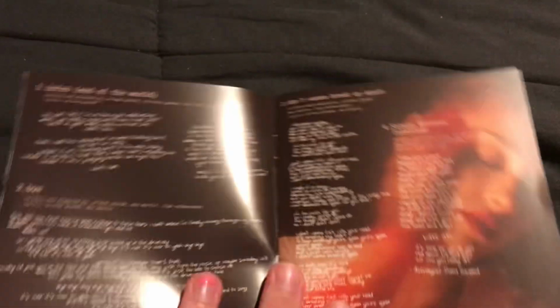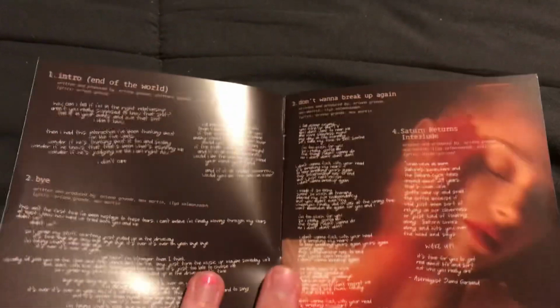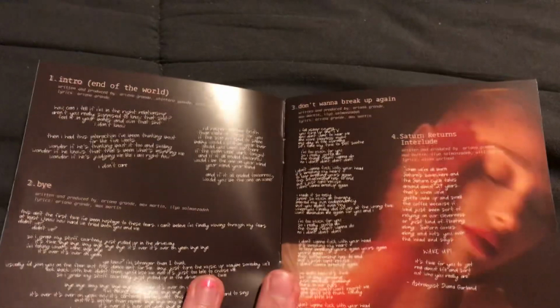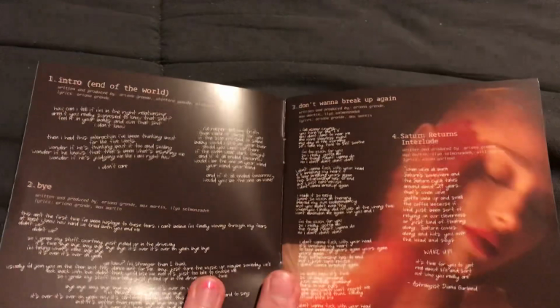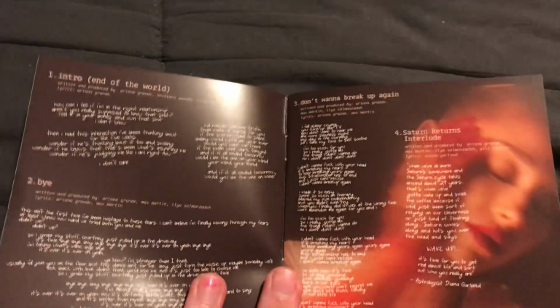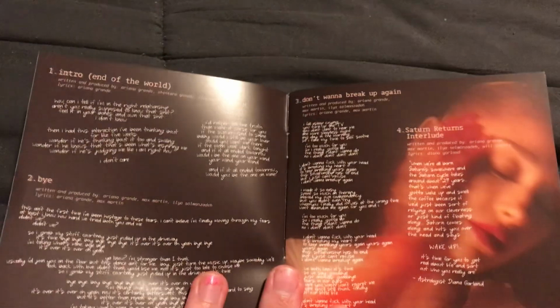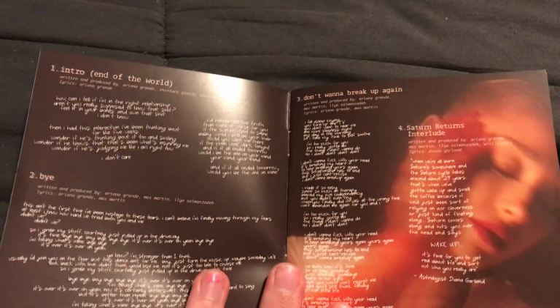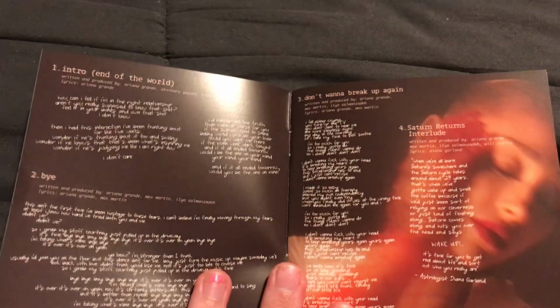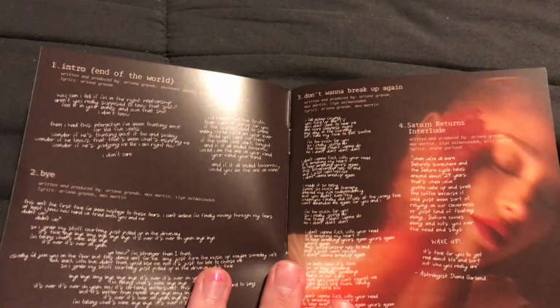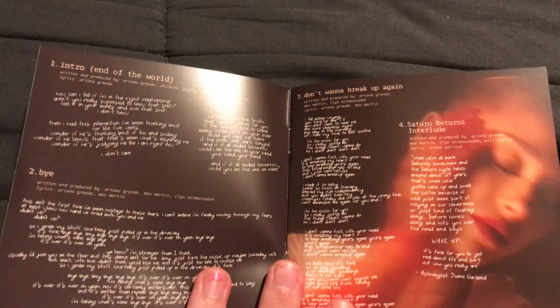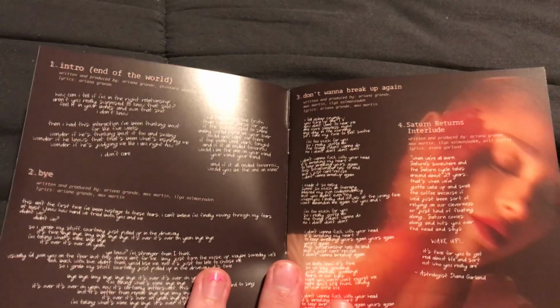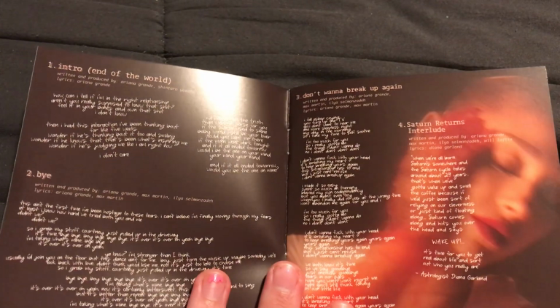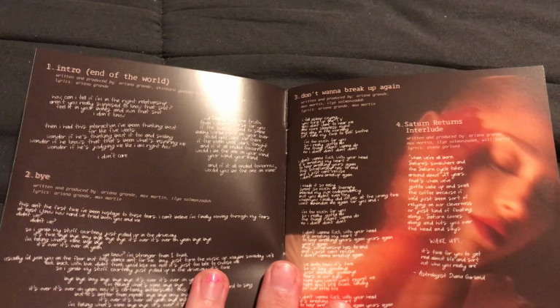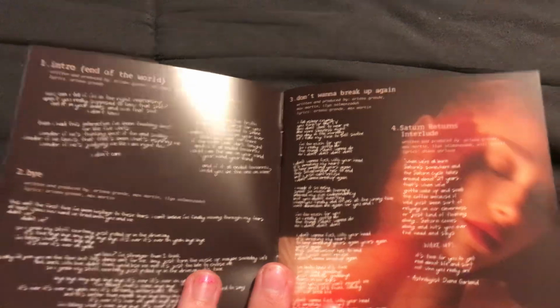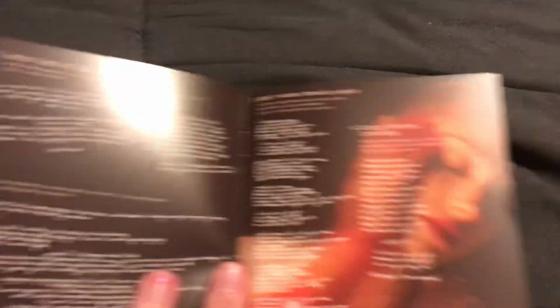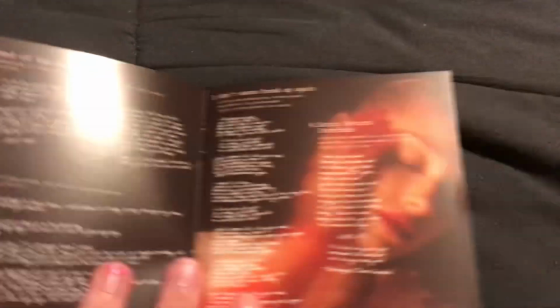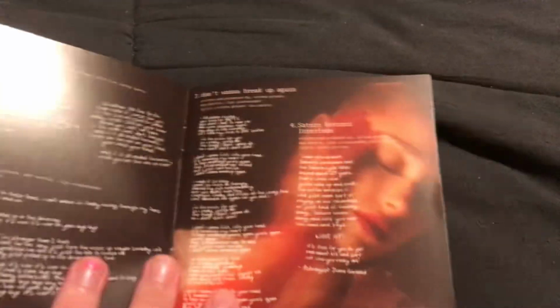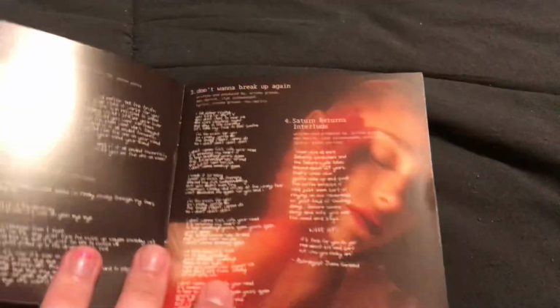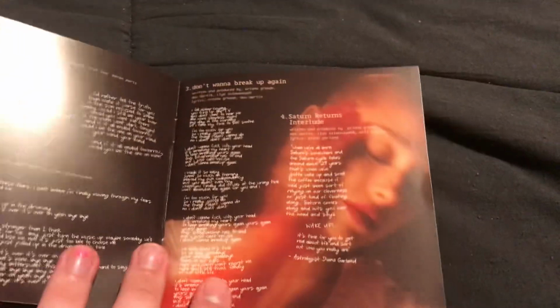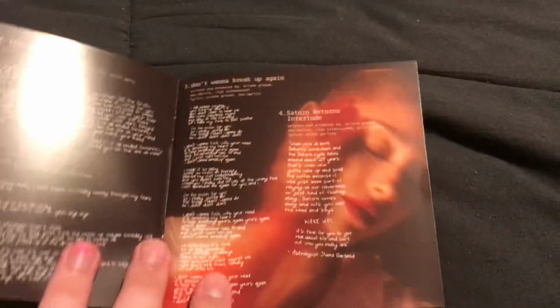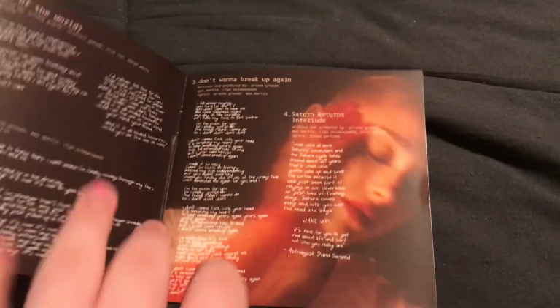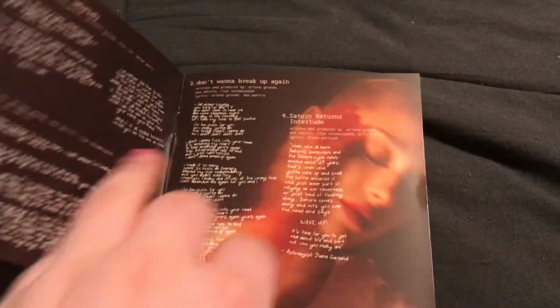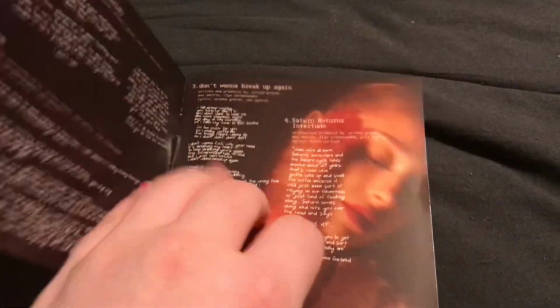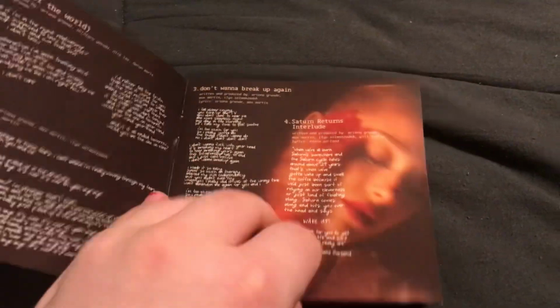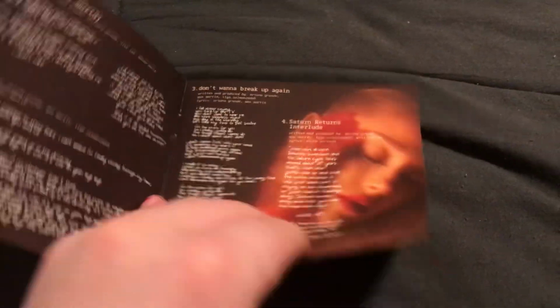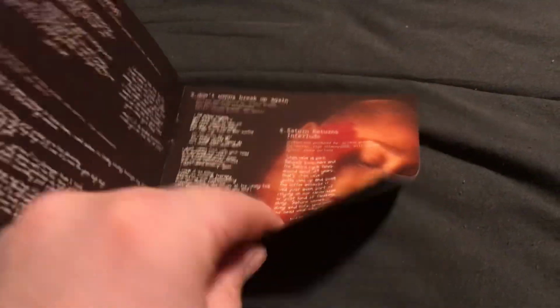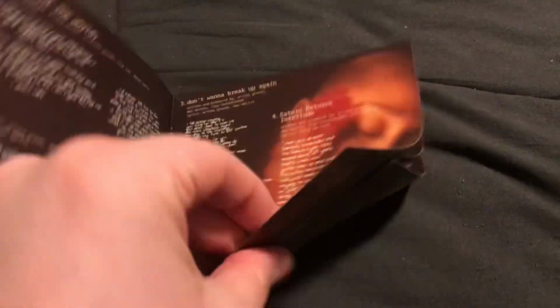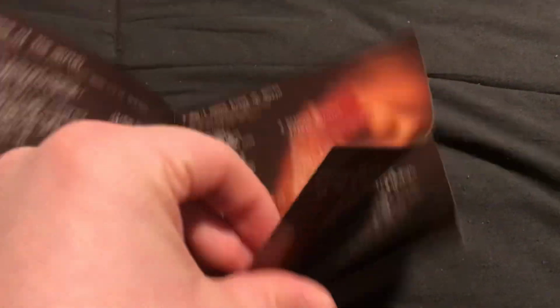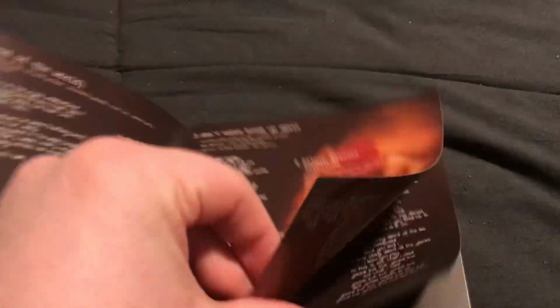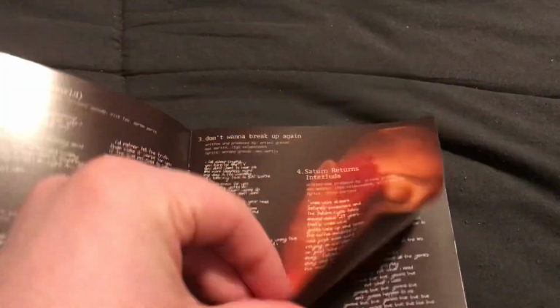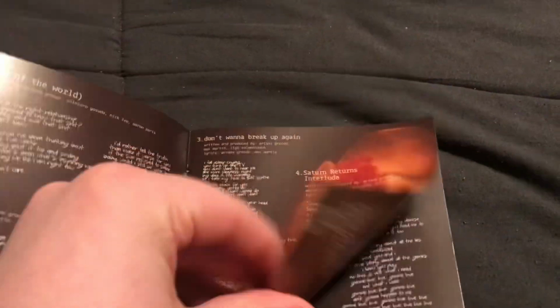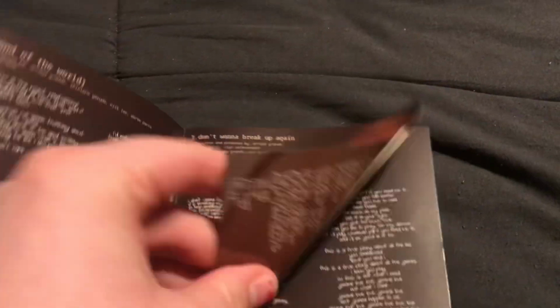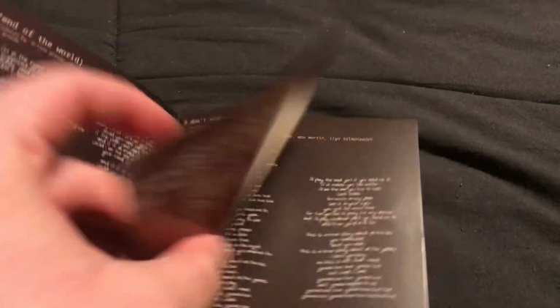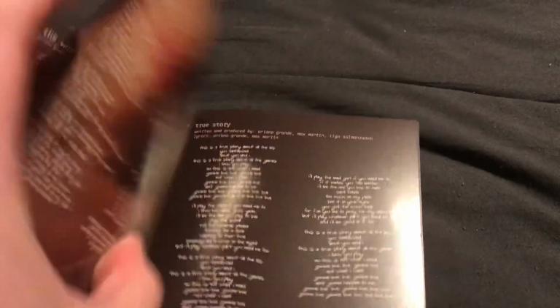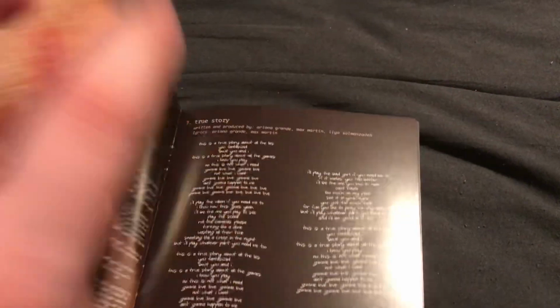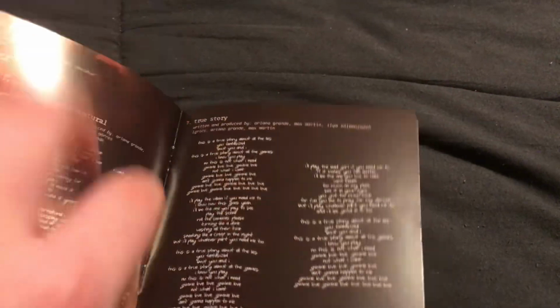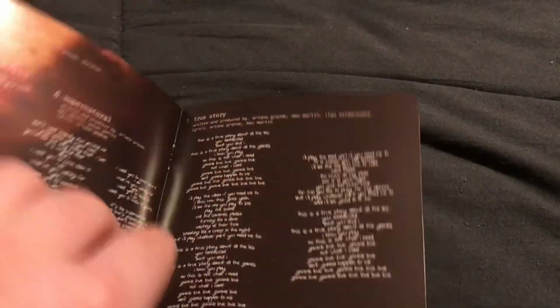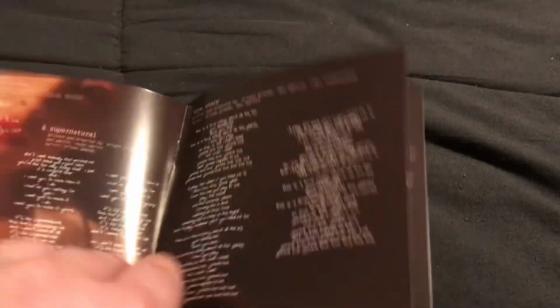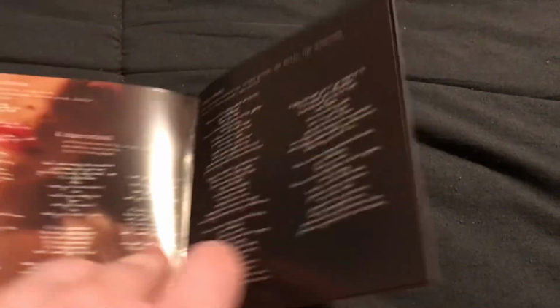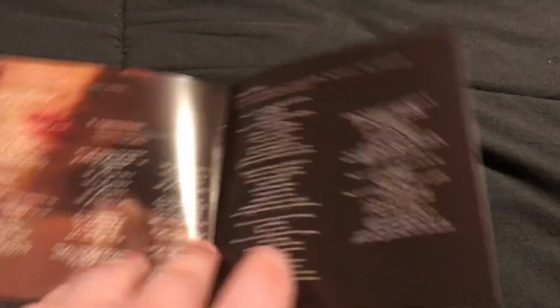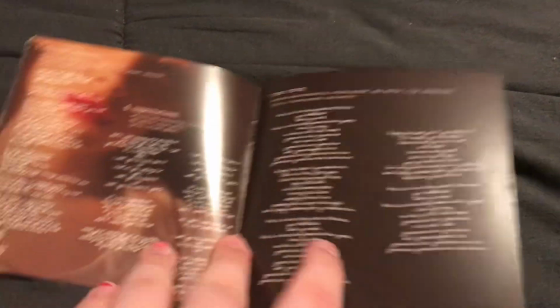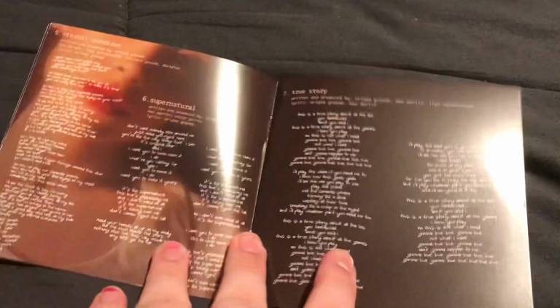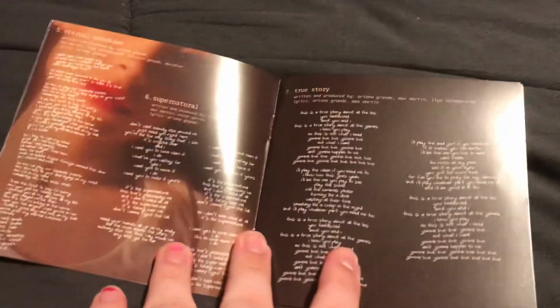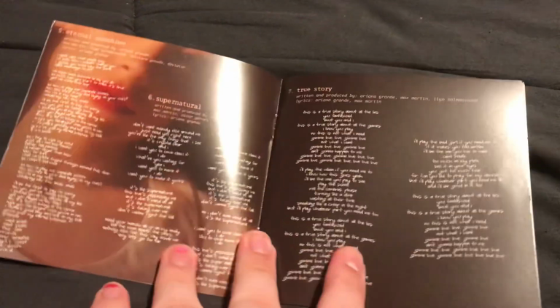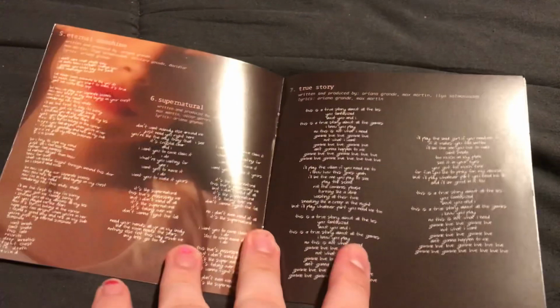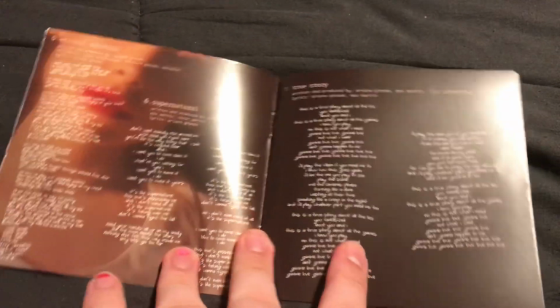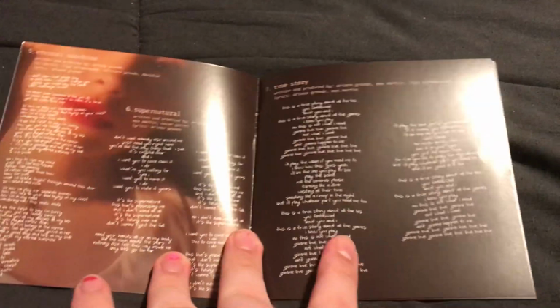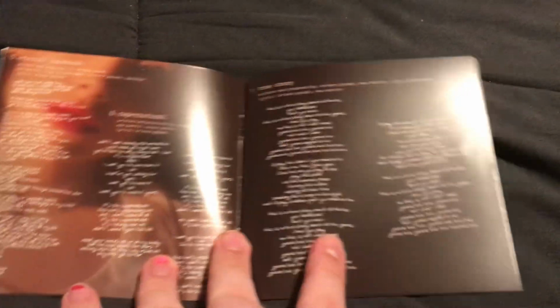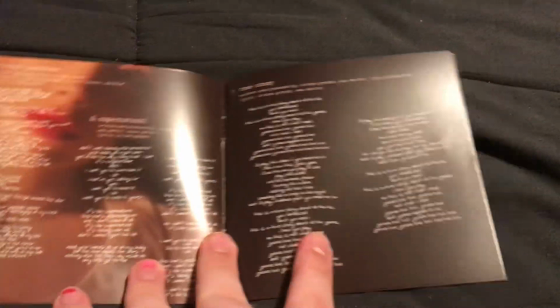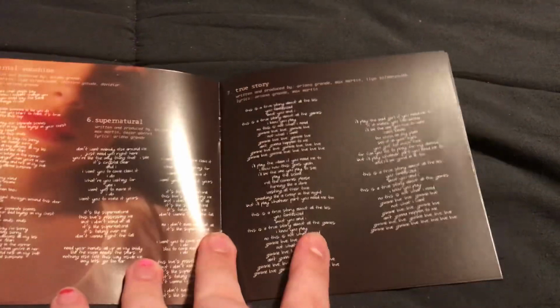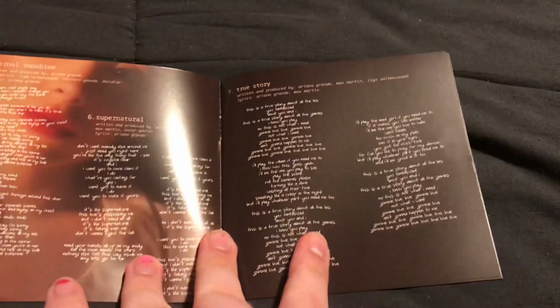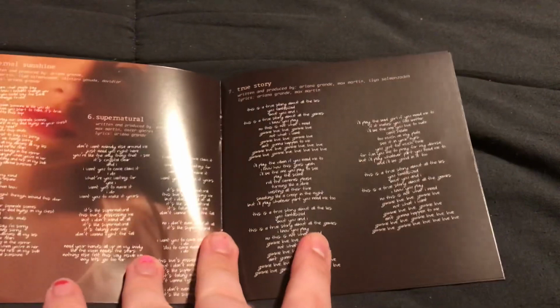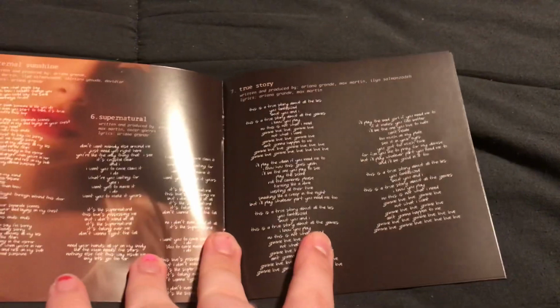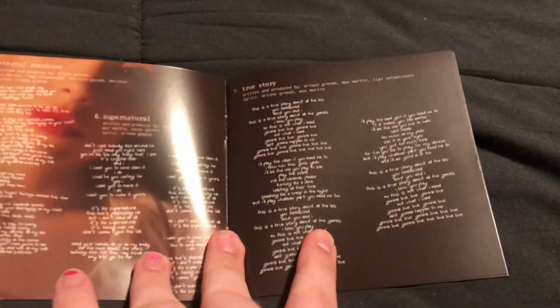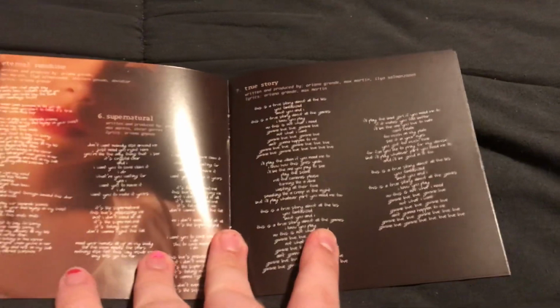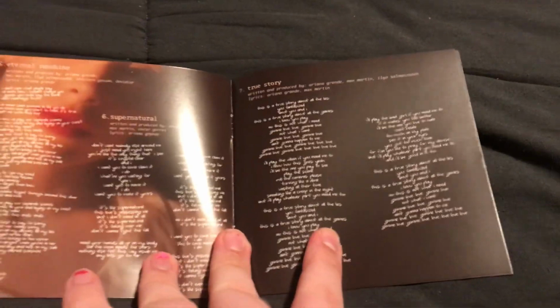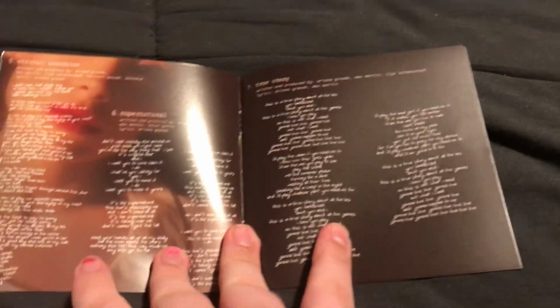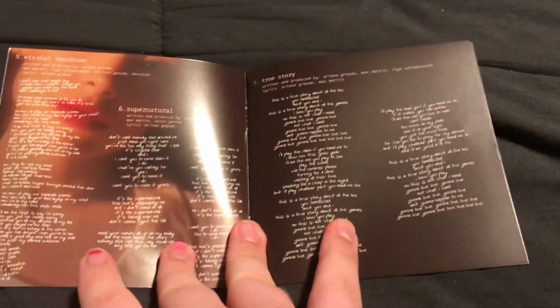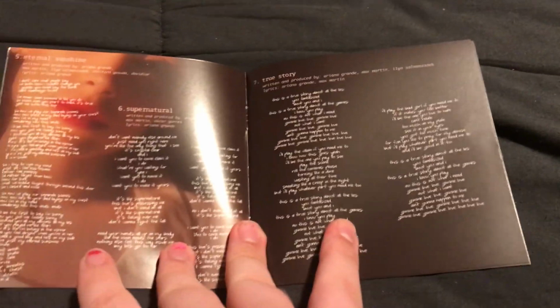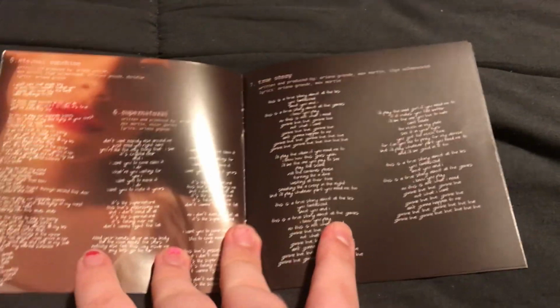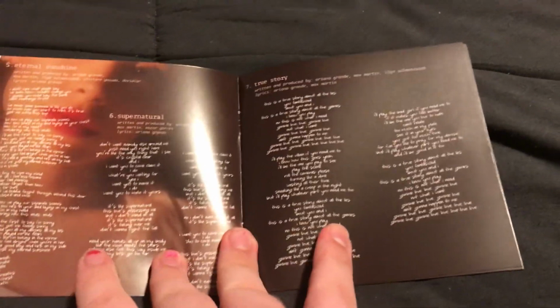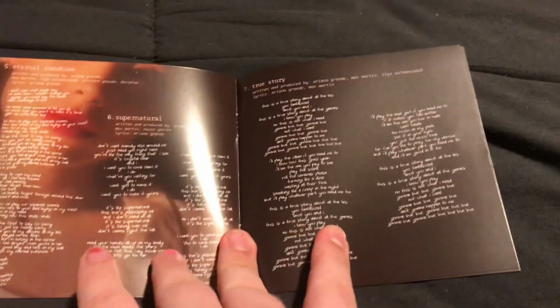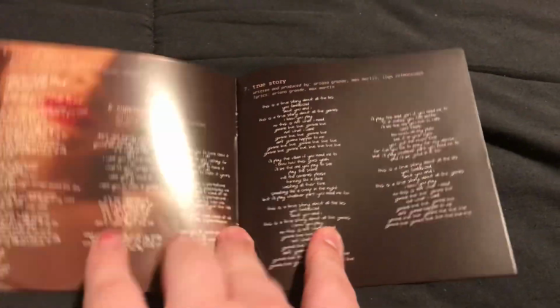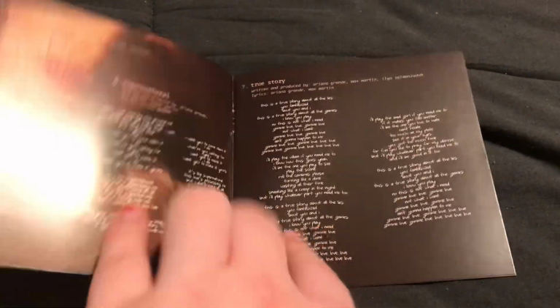So we have the lyrics. And these are some of the cover variants of Eternal Sunshine.